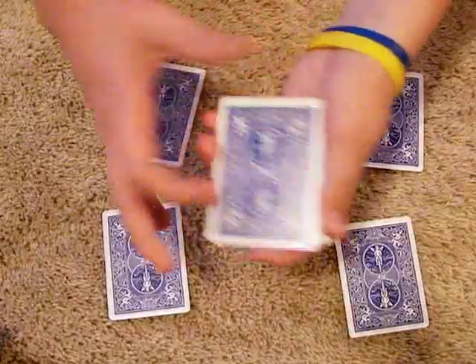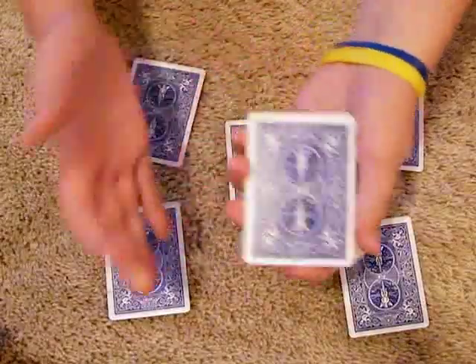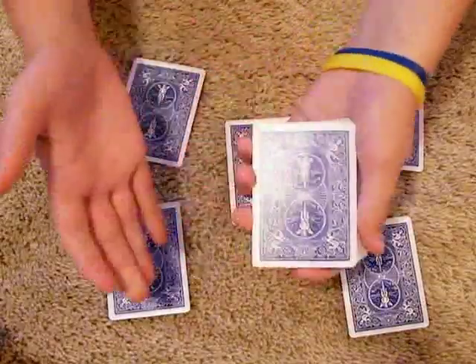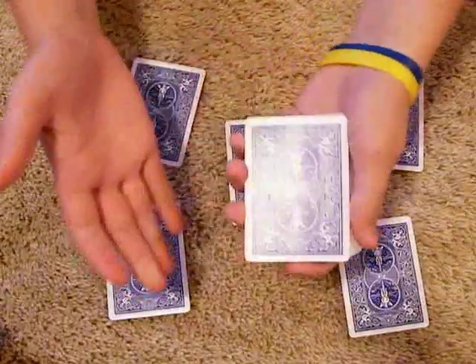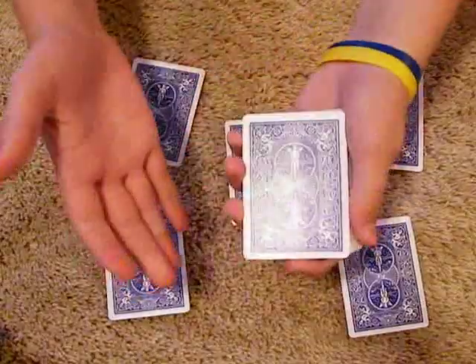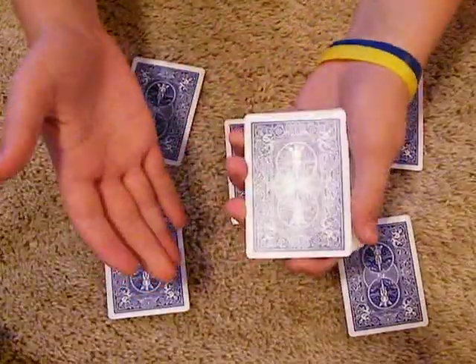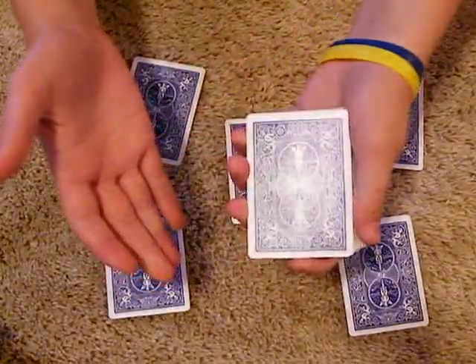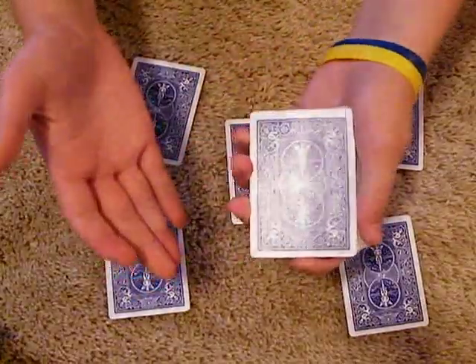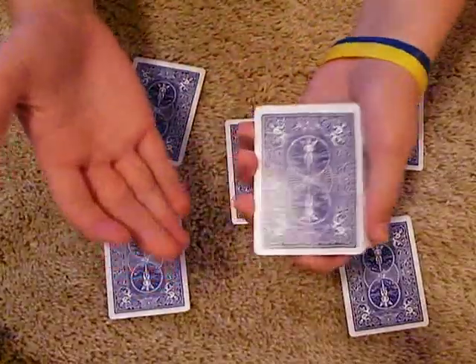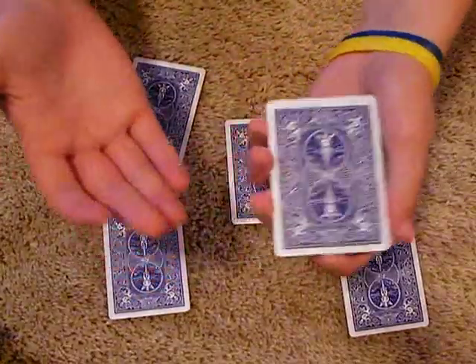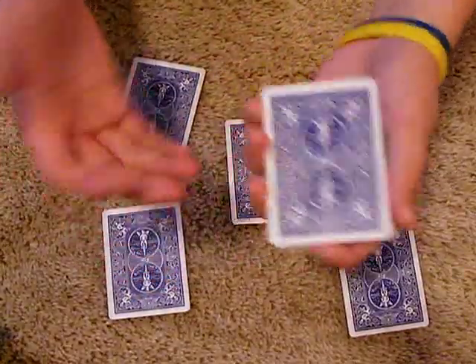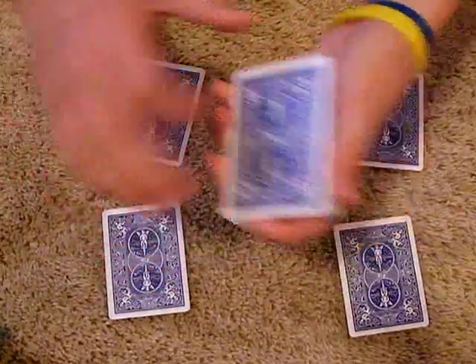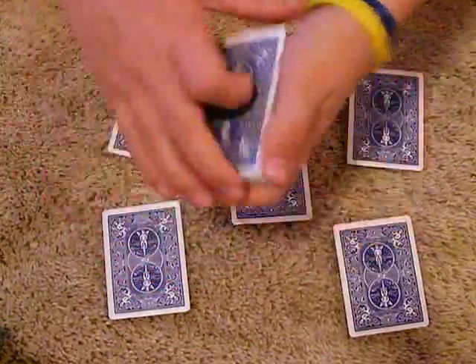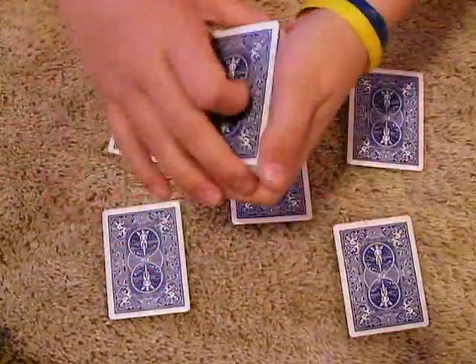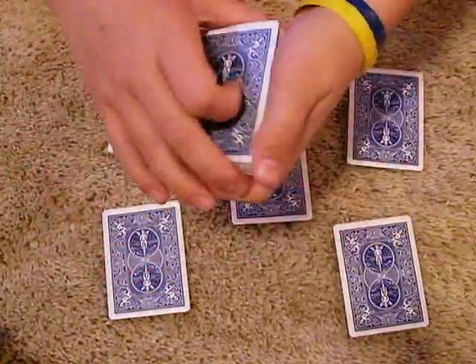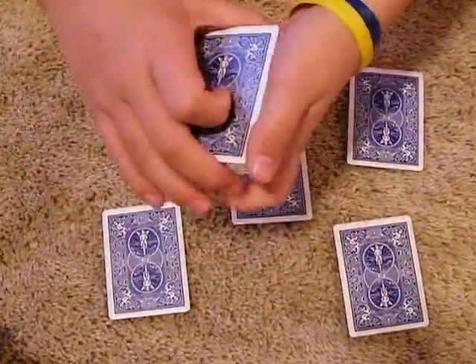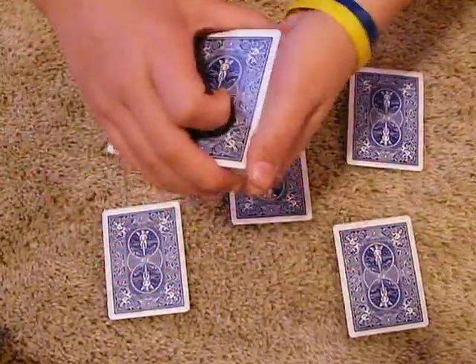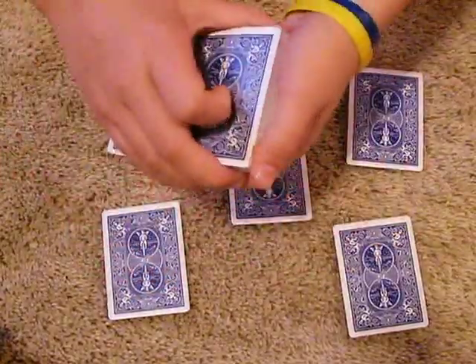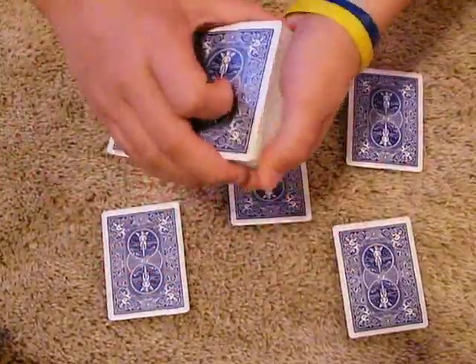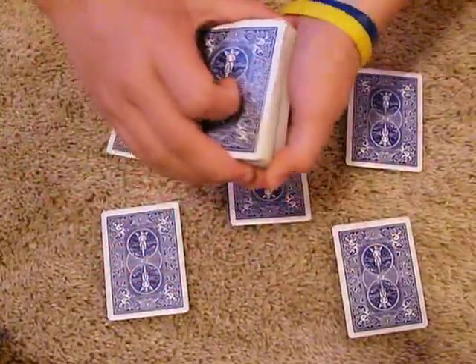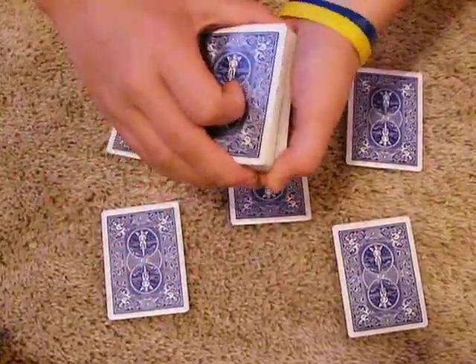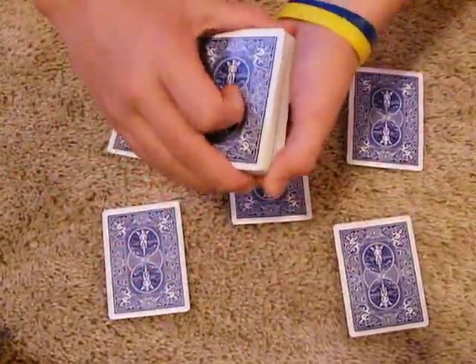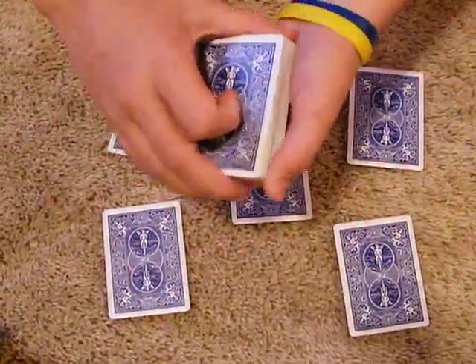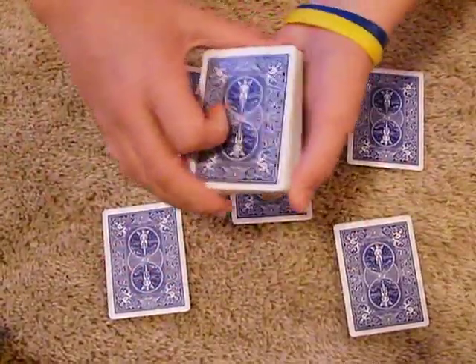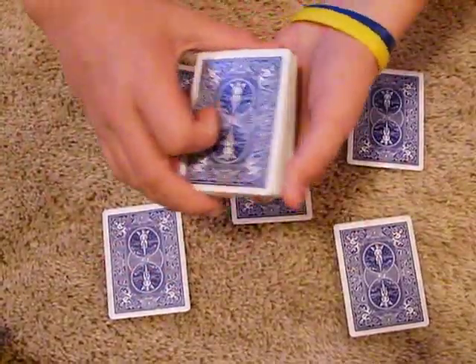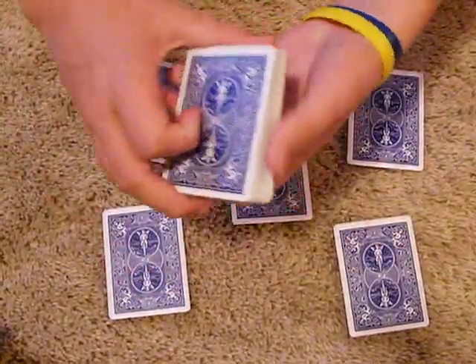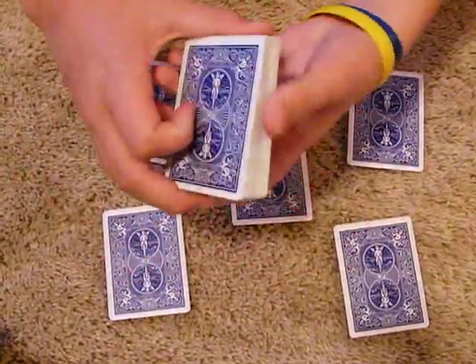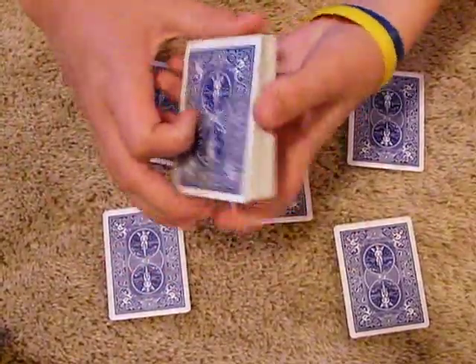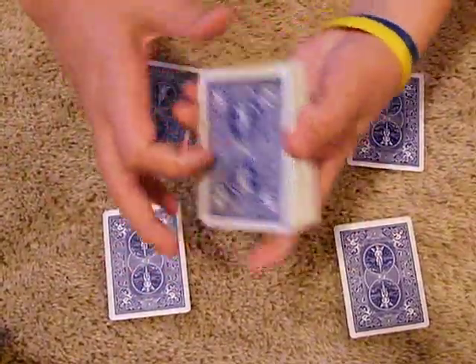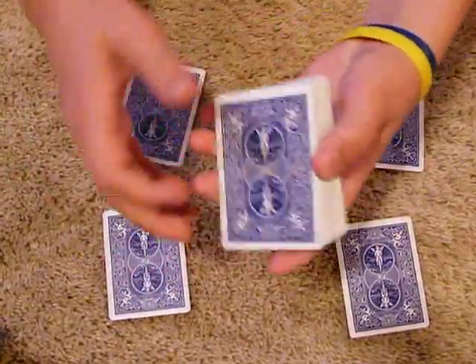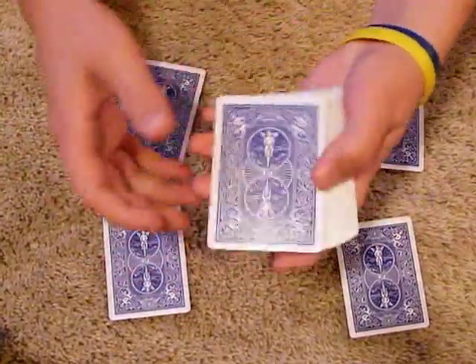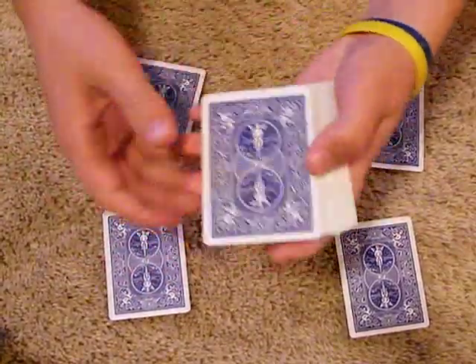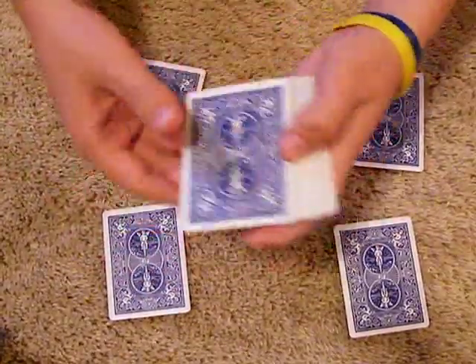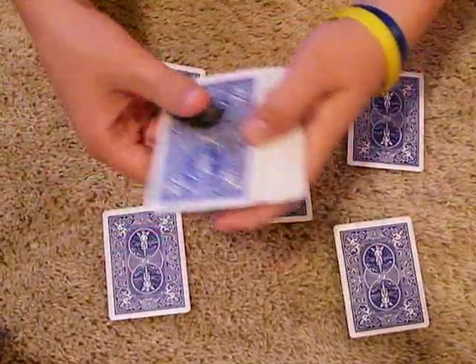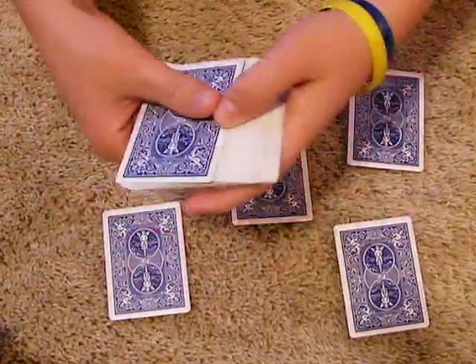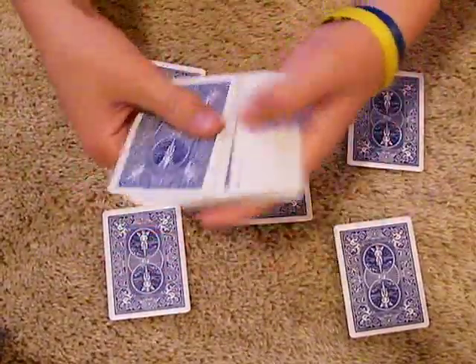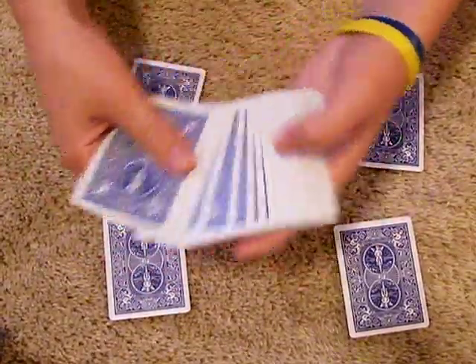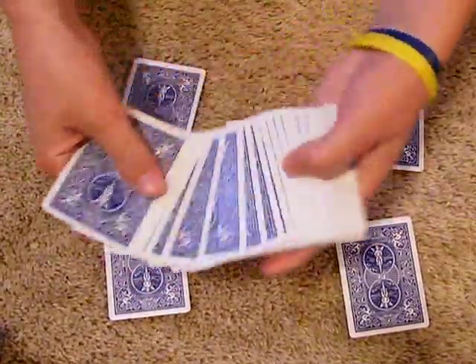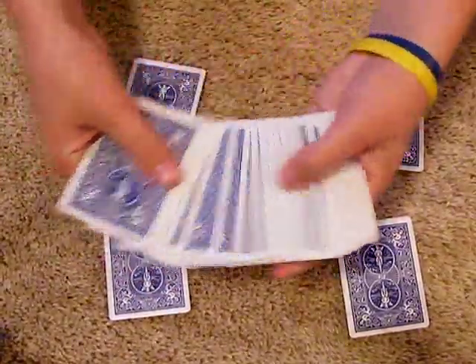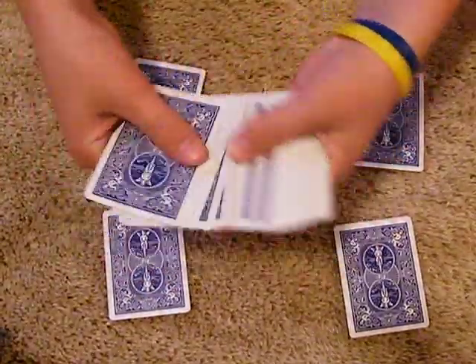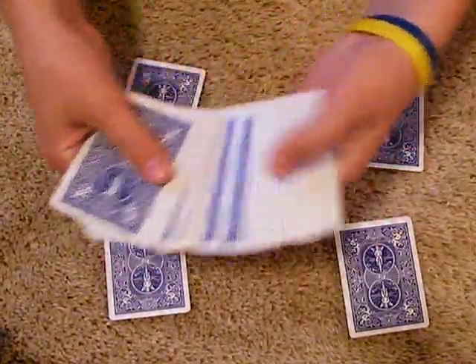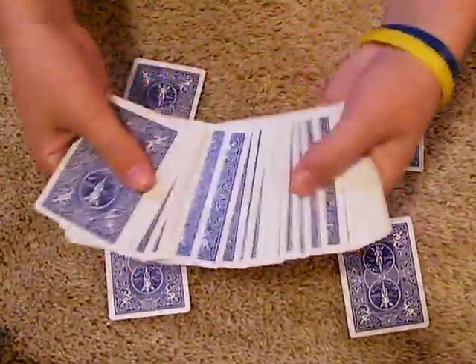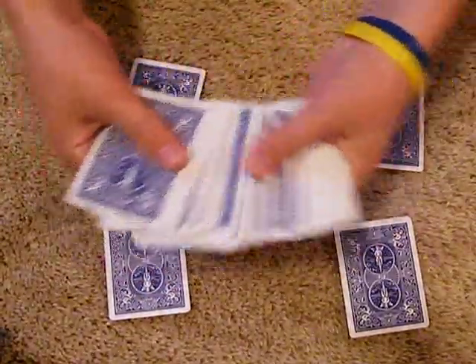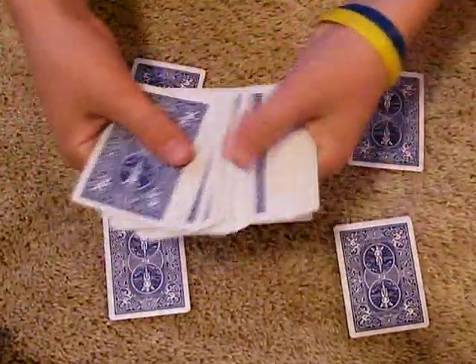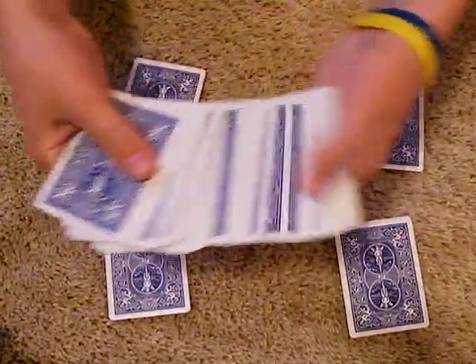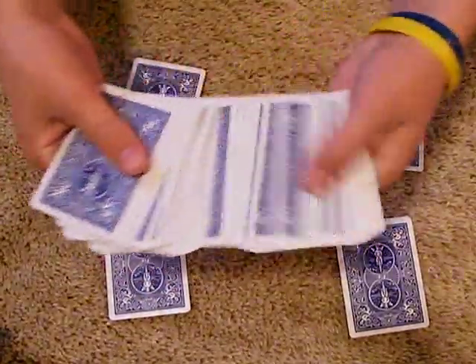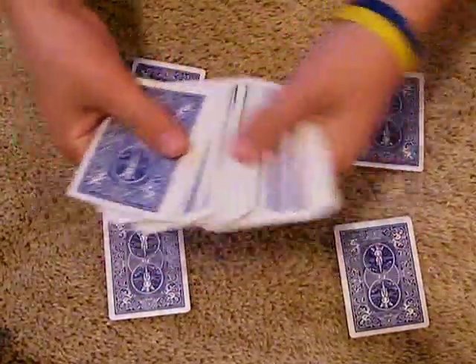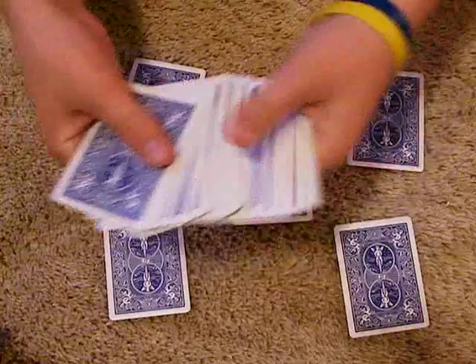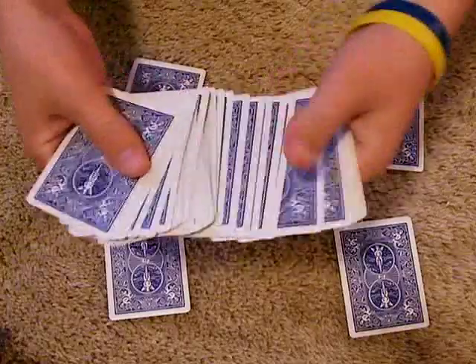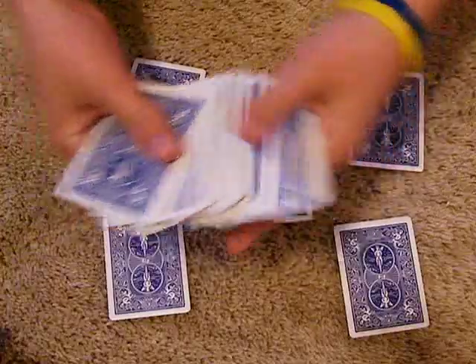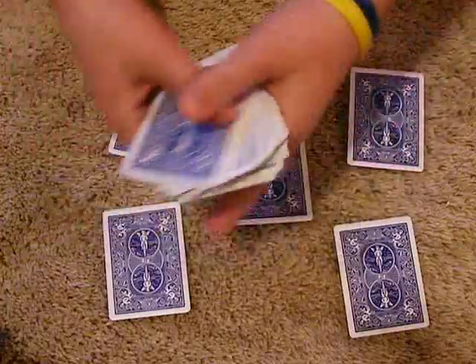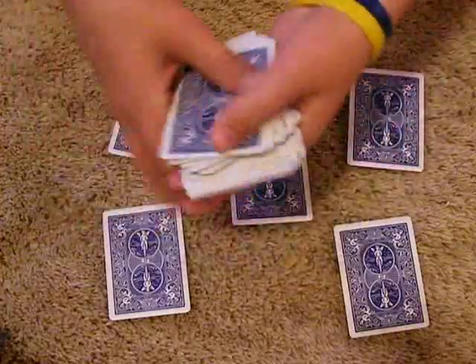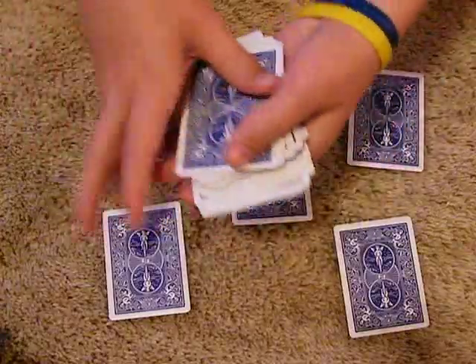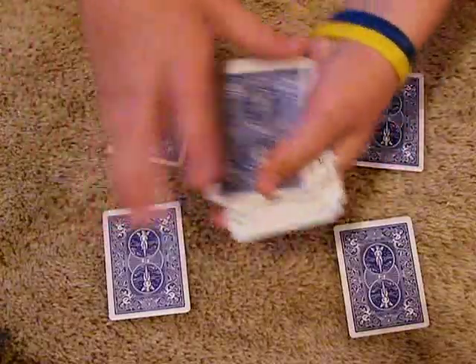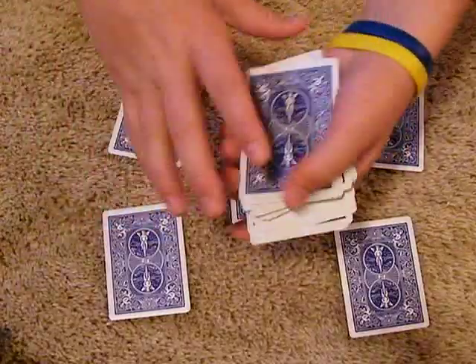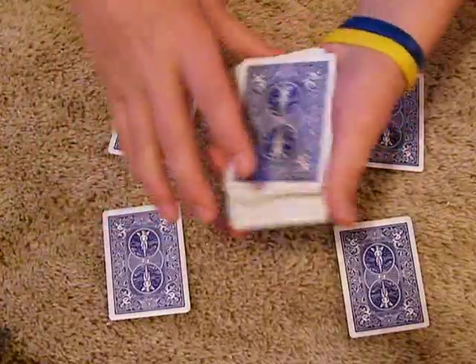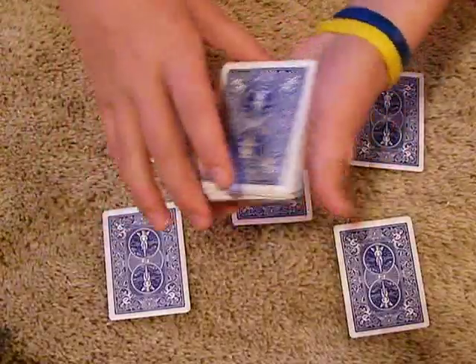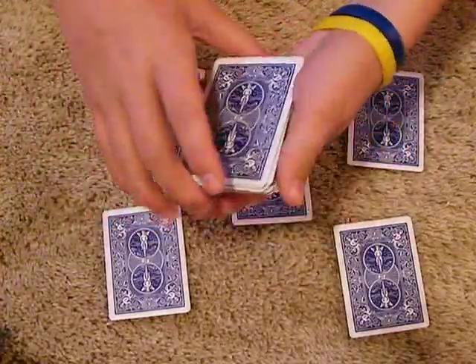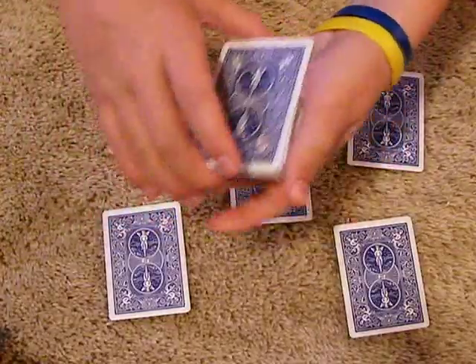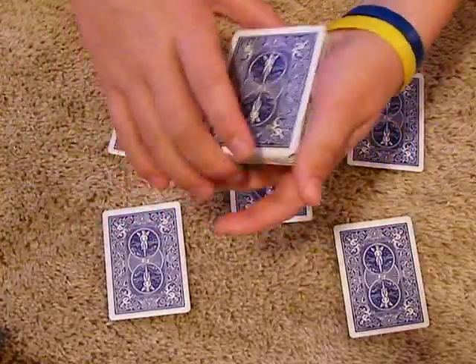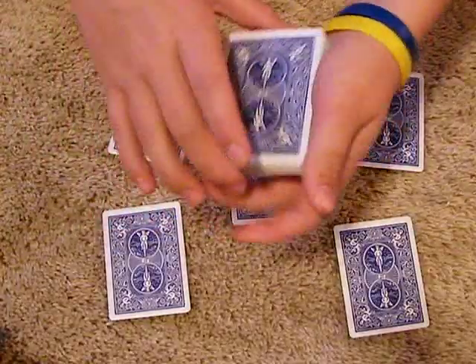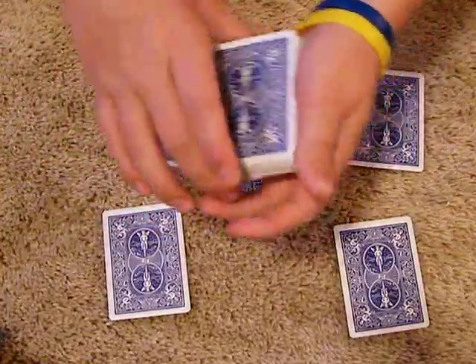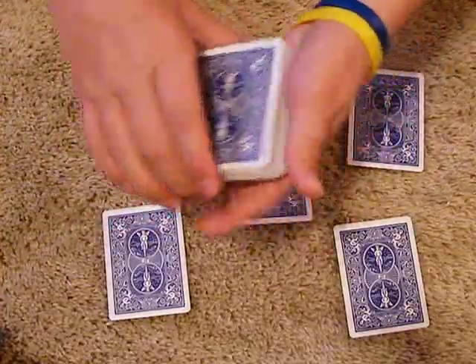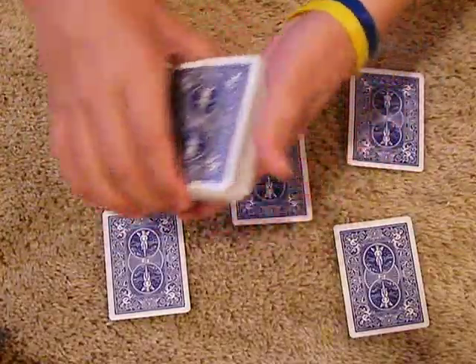Hello YouTube. Today I'm going to be doing a video entry for MissMeggy22's Math Time Card Trick Contest 6.